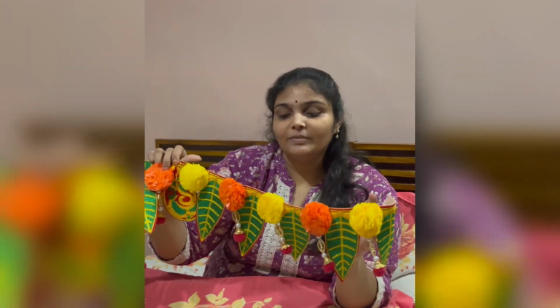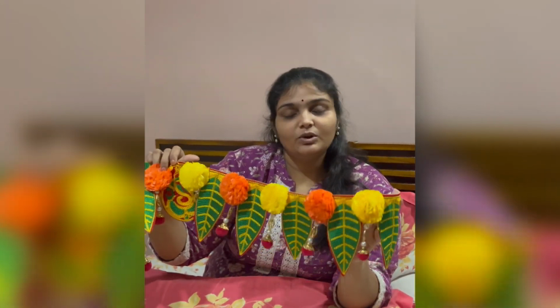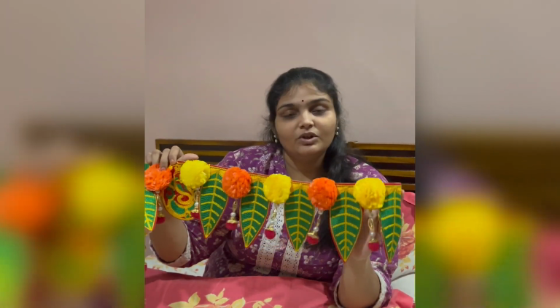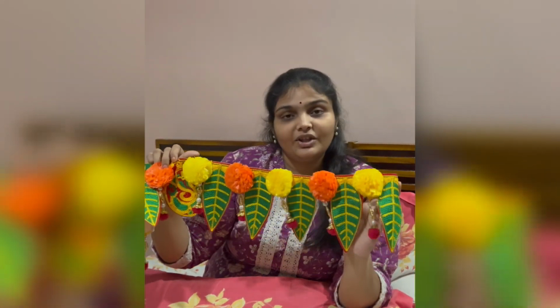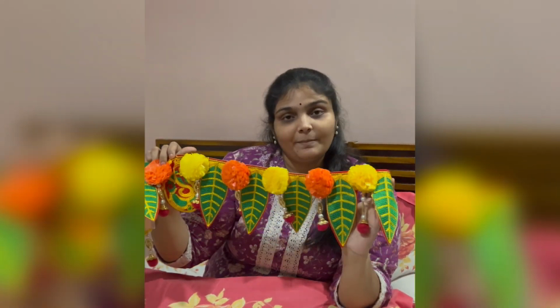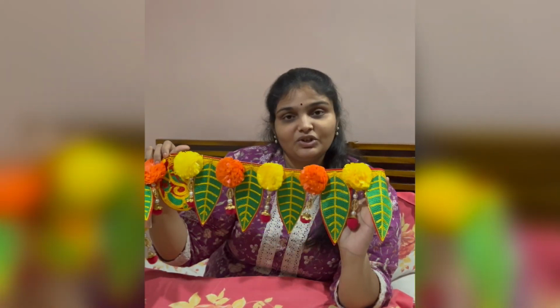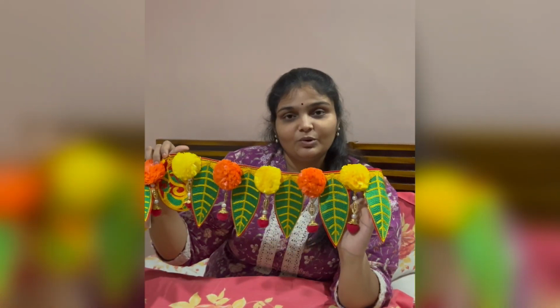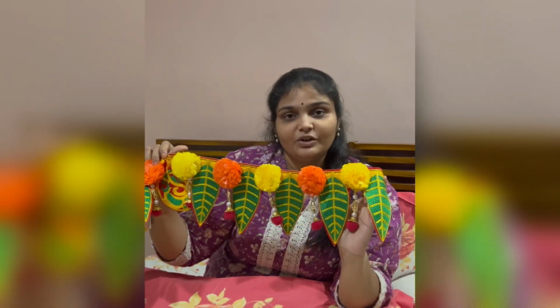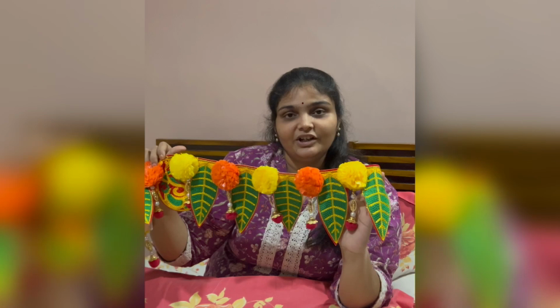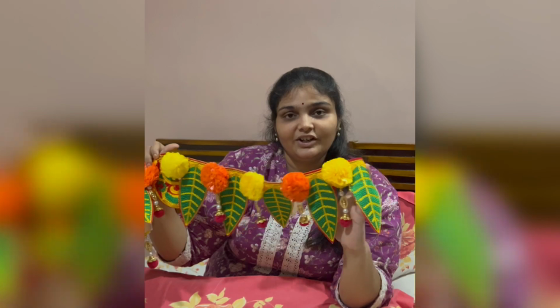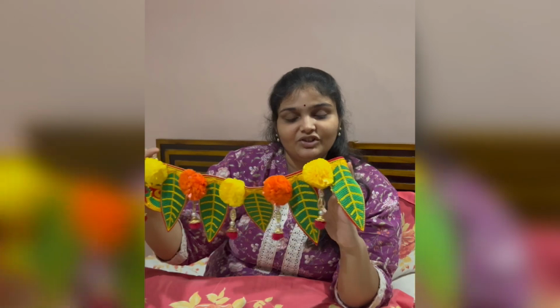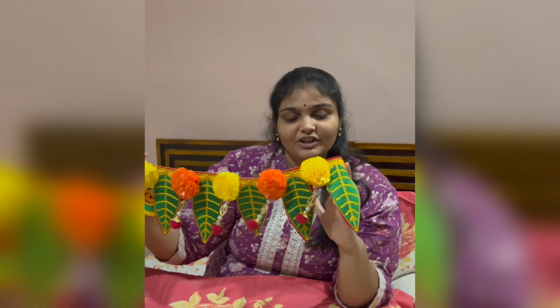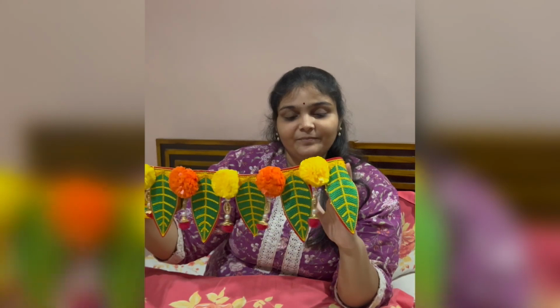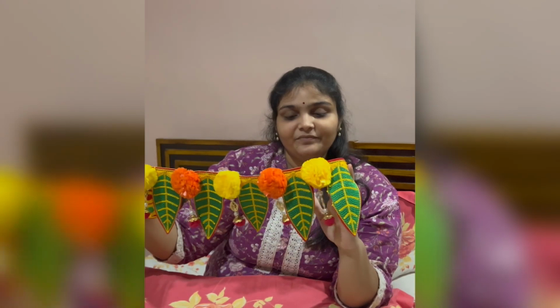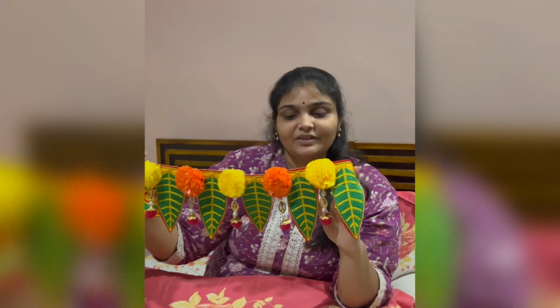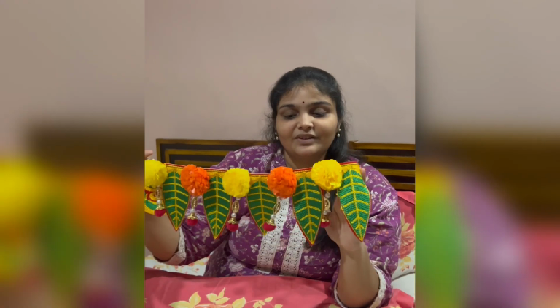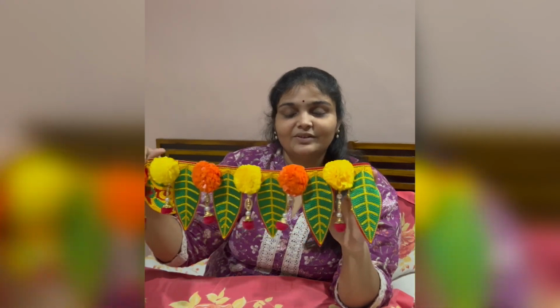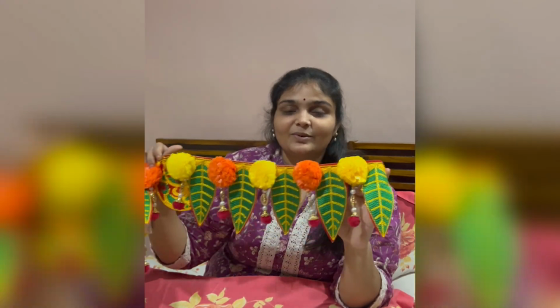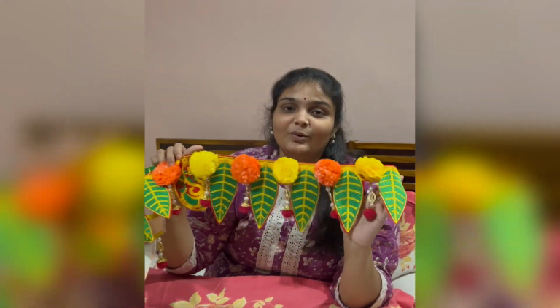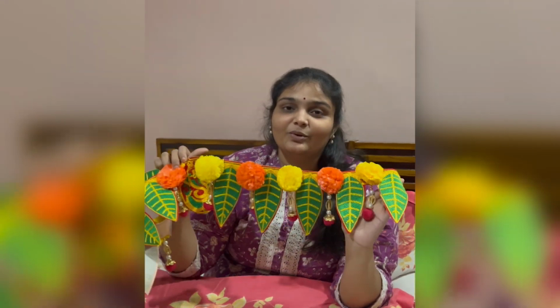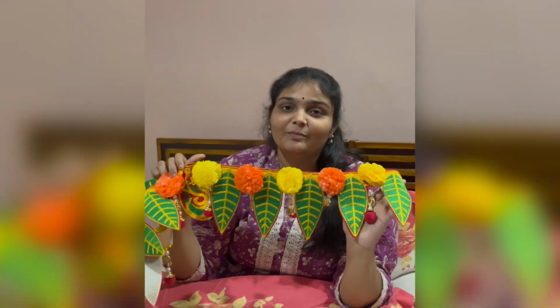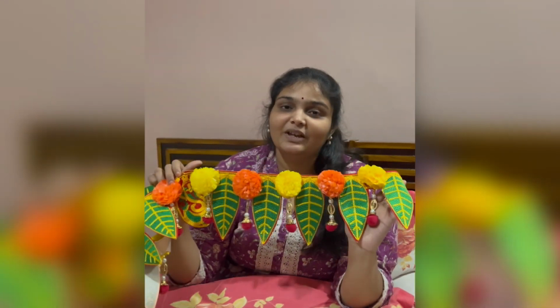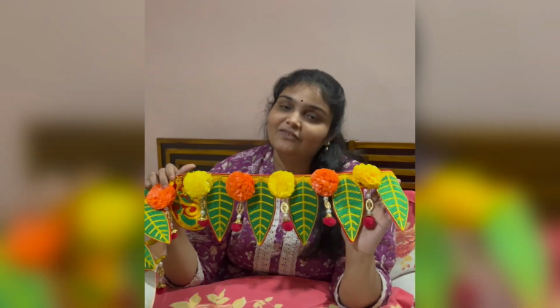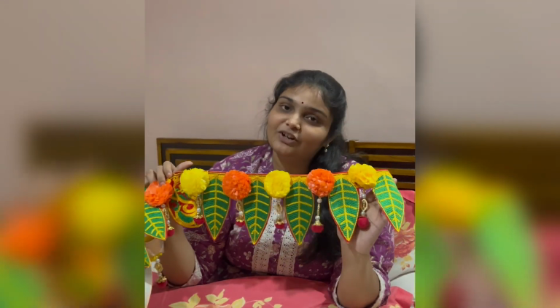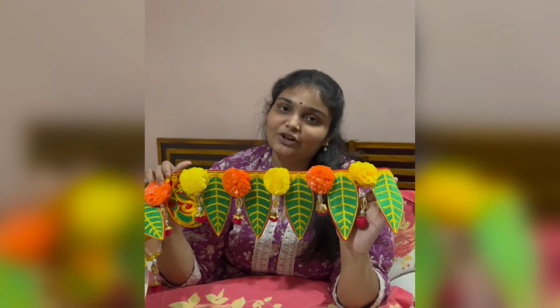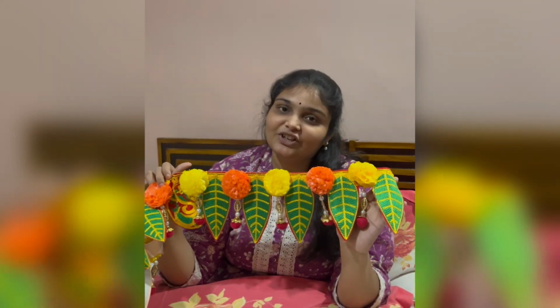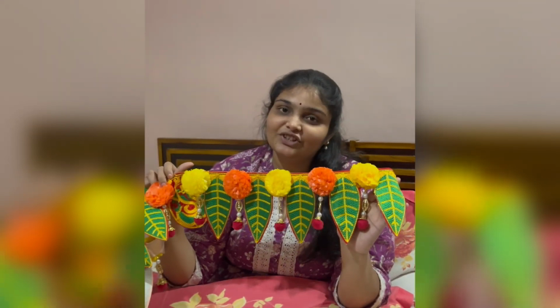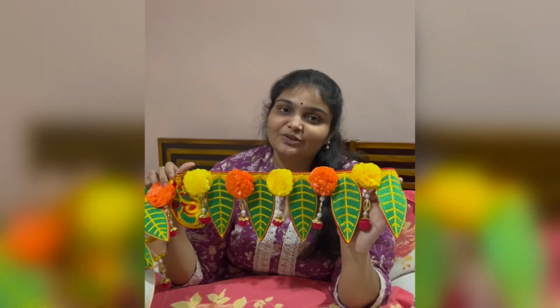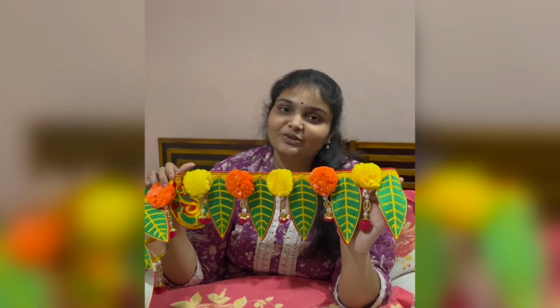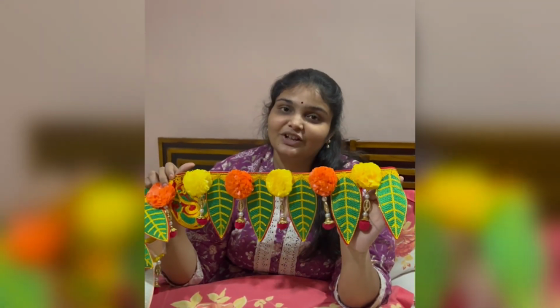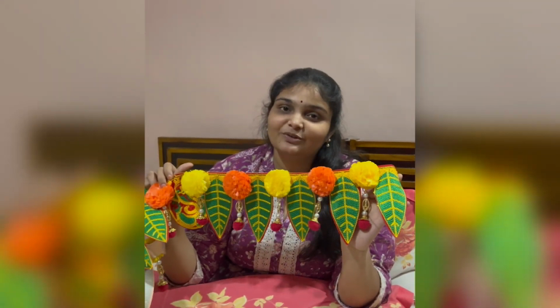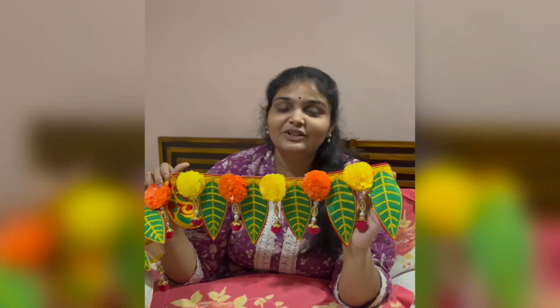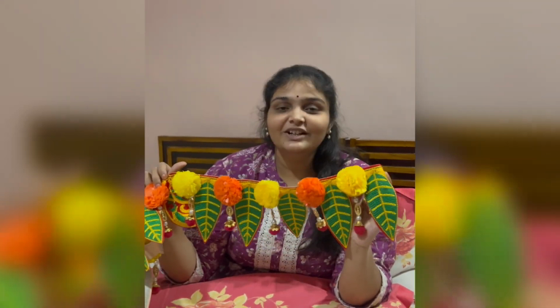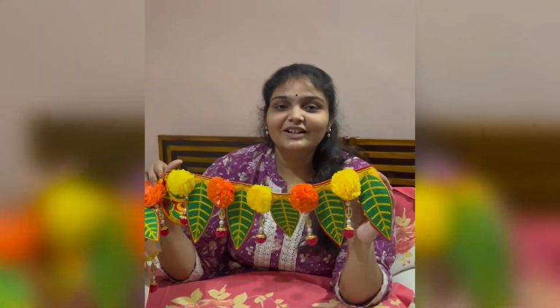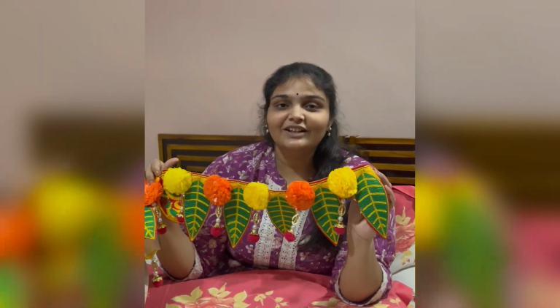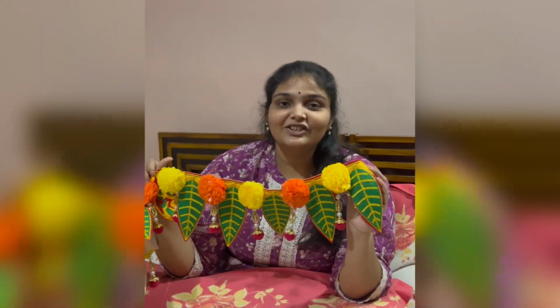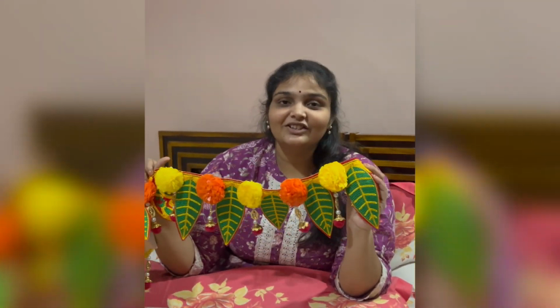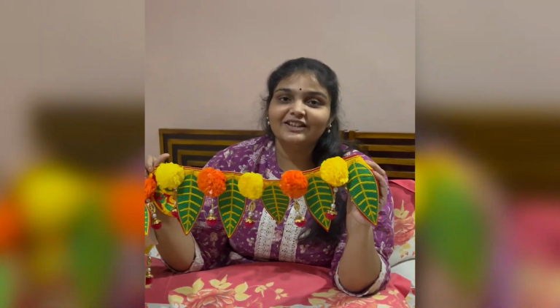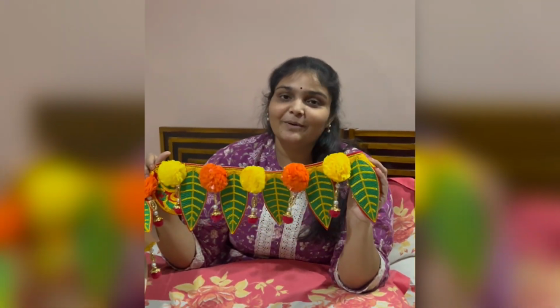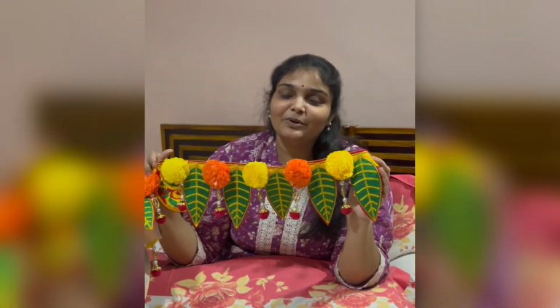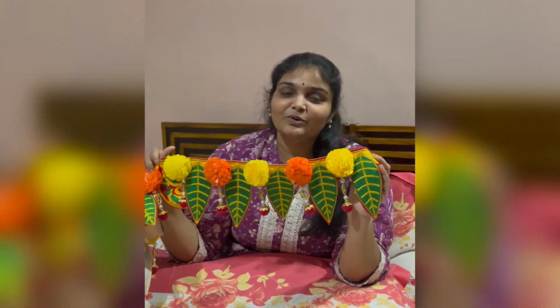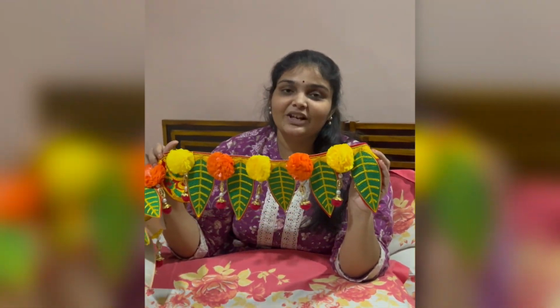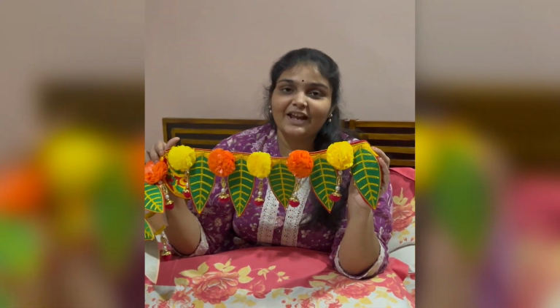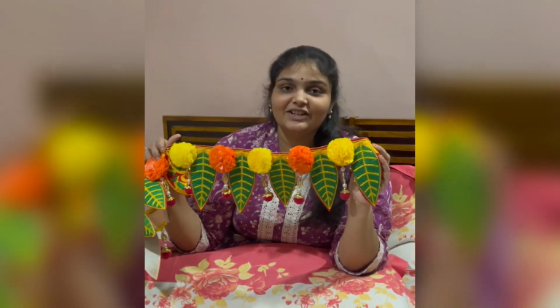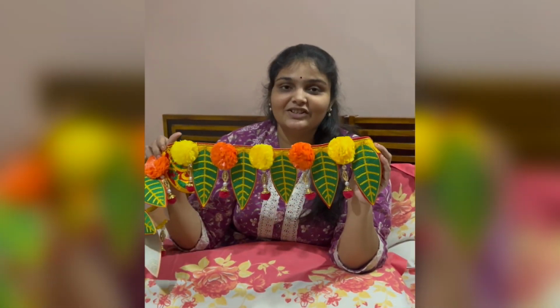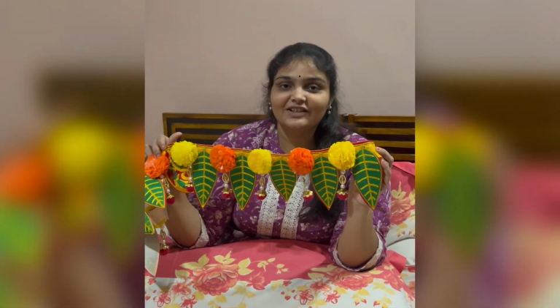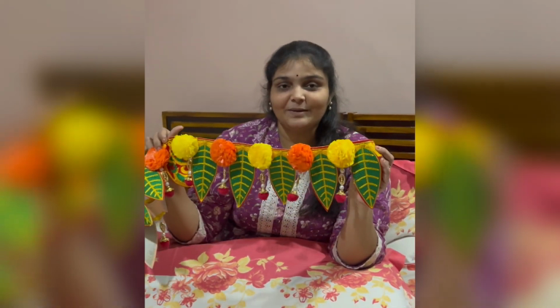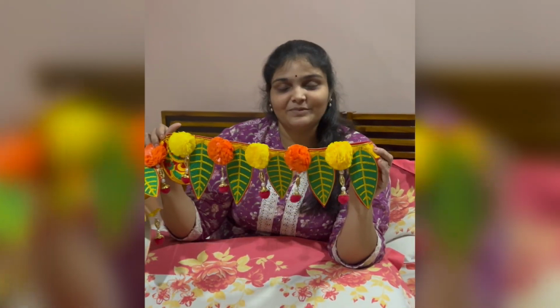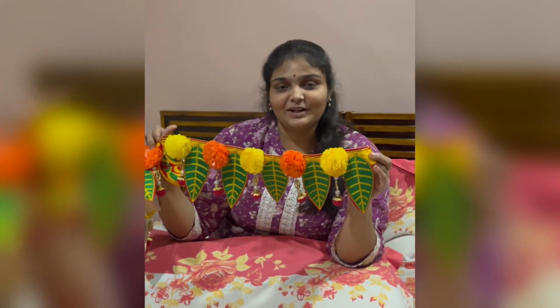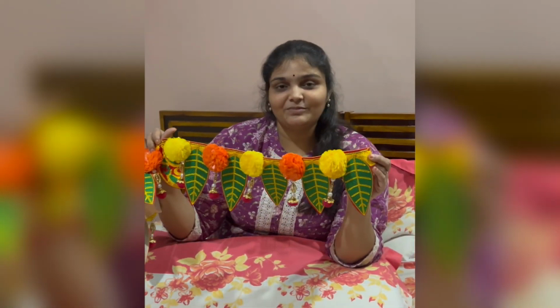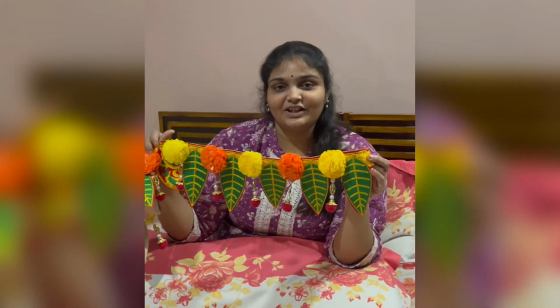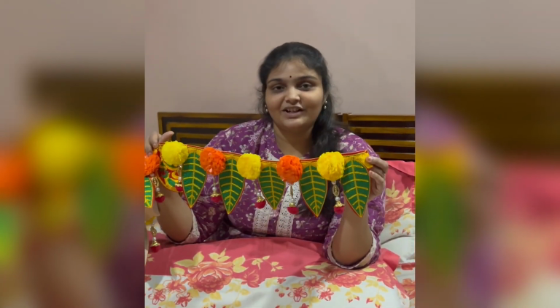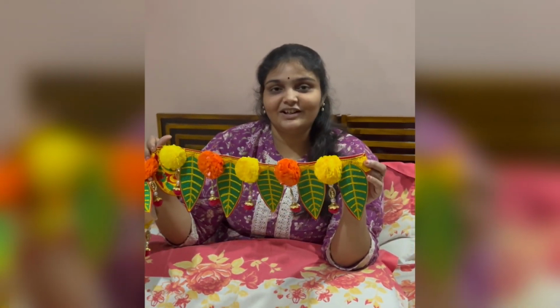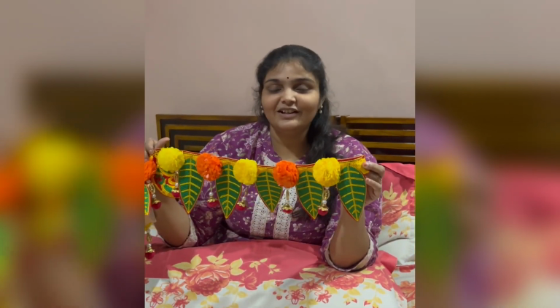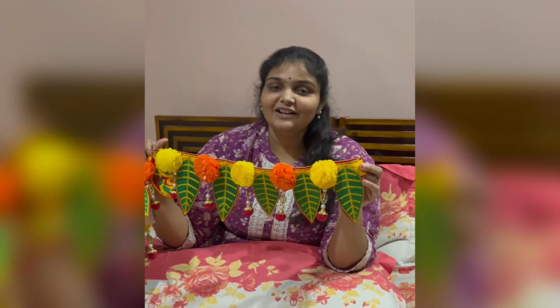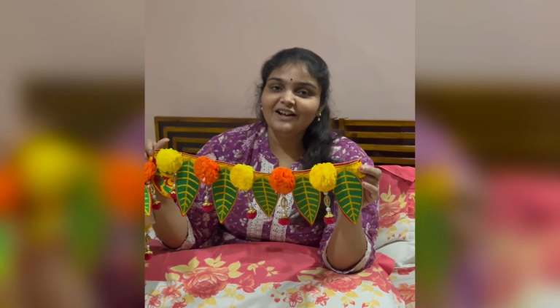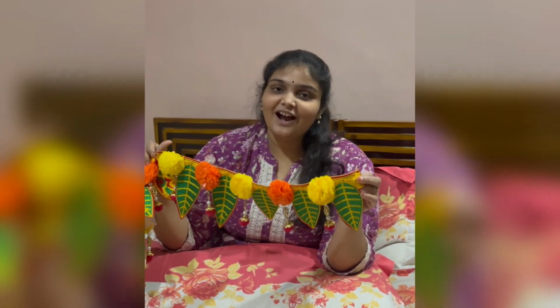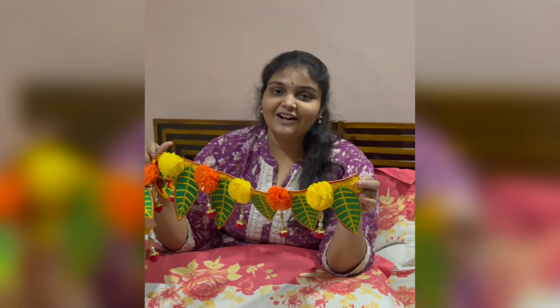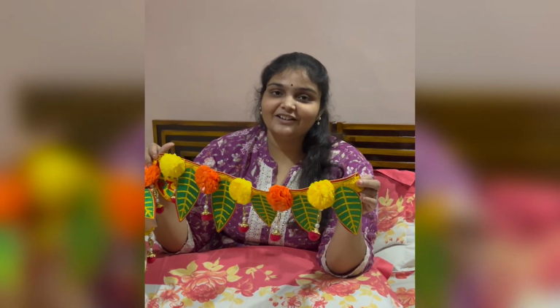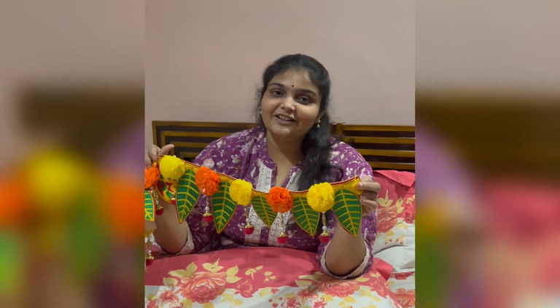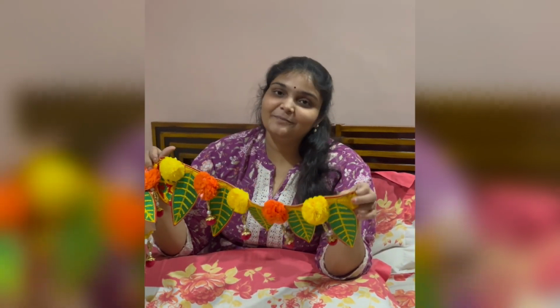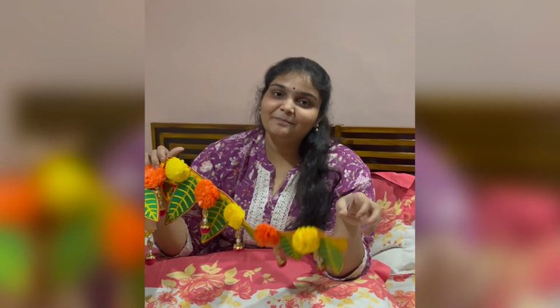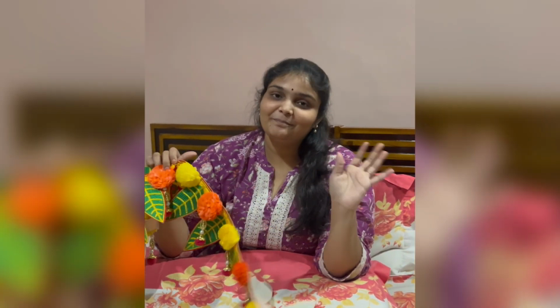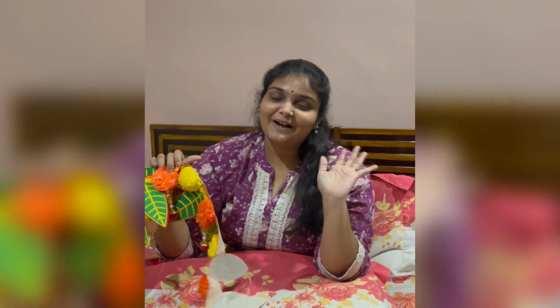If you liked this video, like, share, and subscribe. Until then, bye!